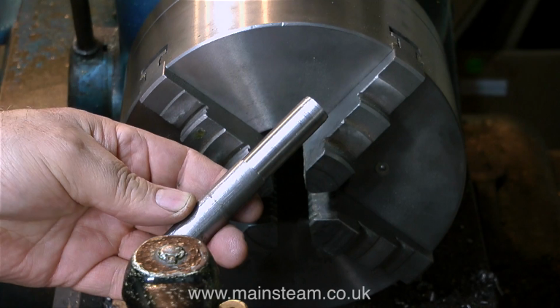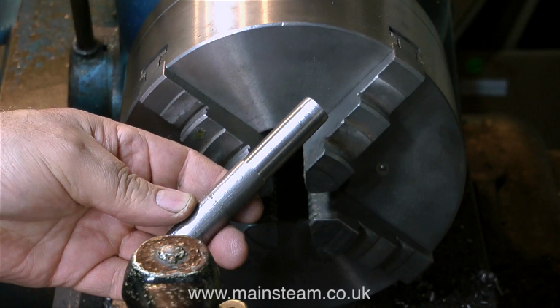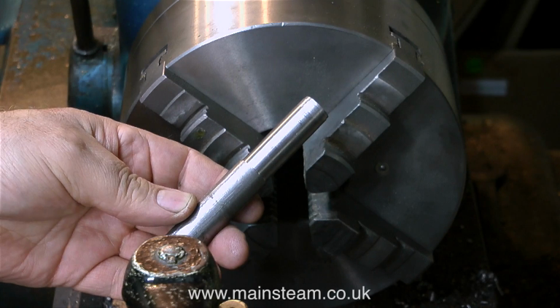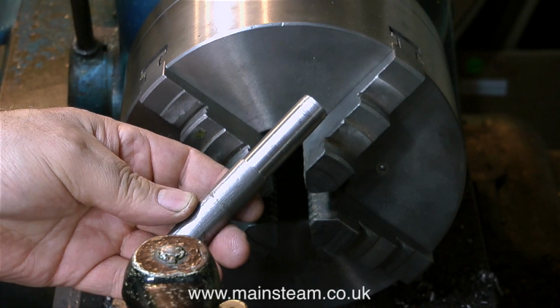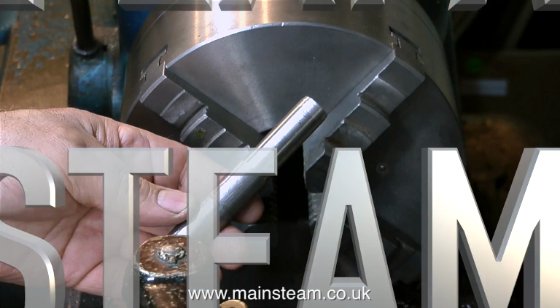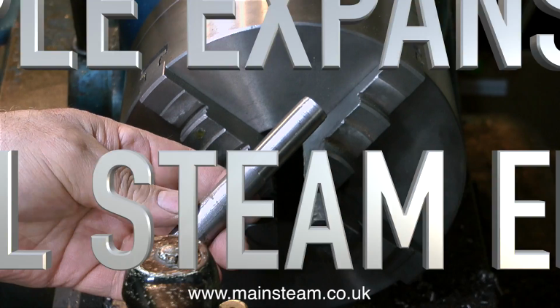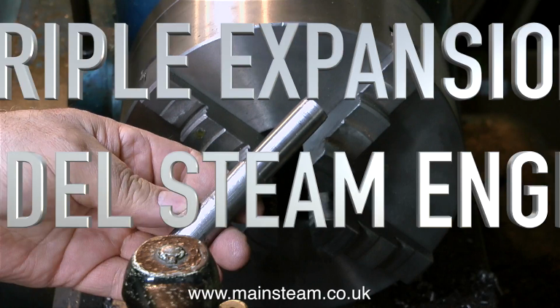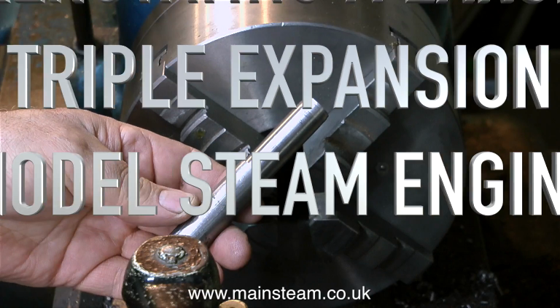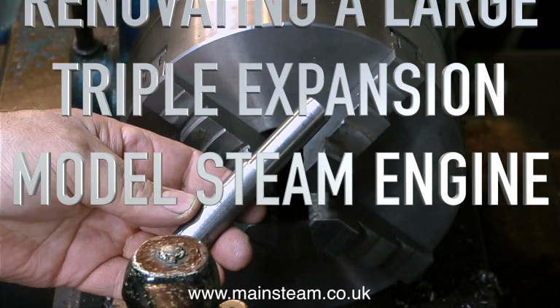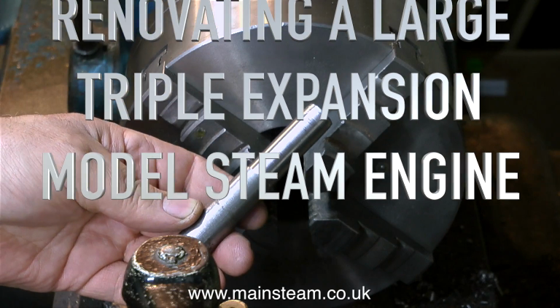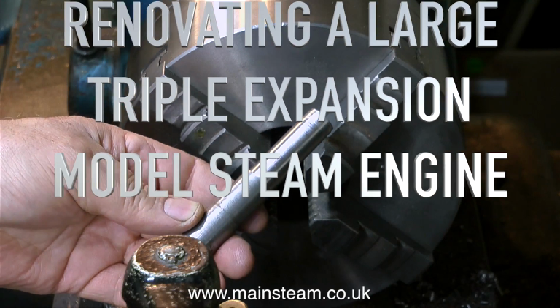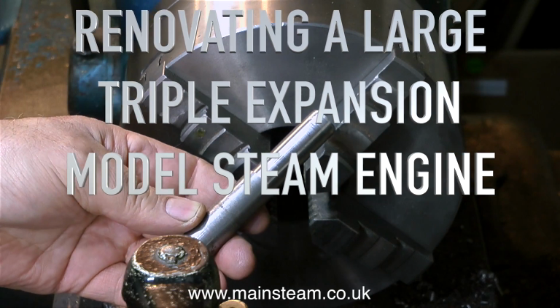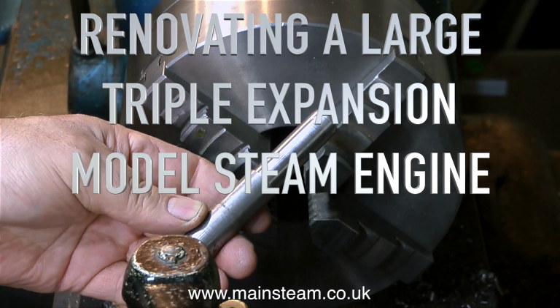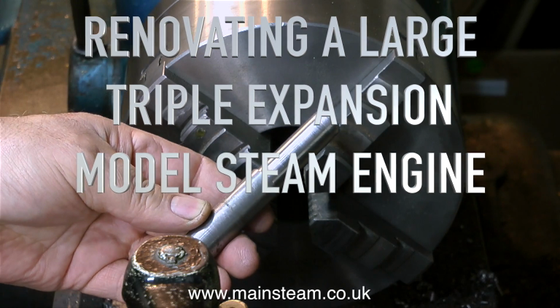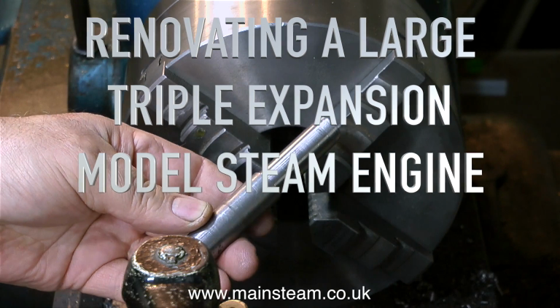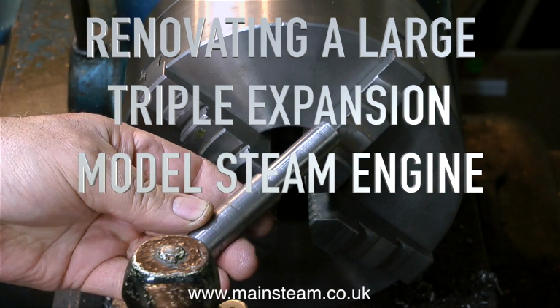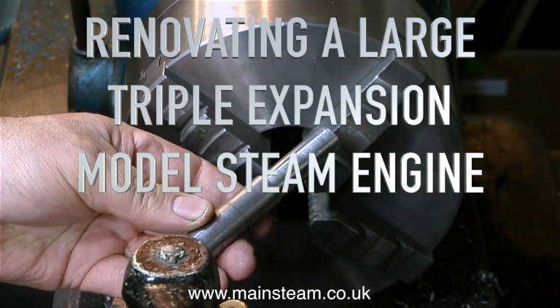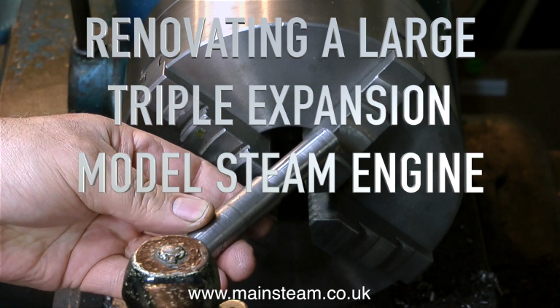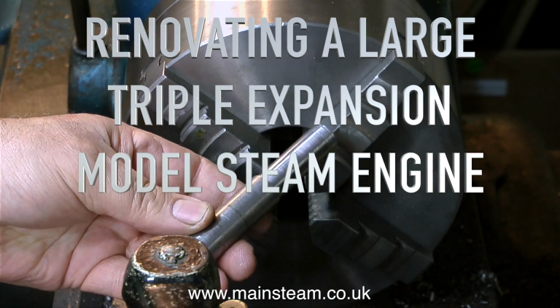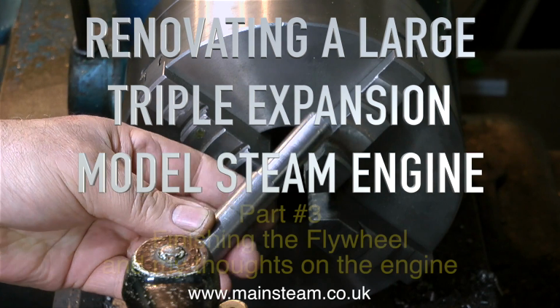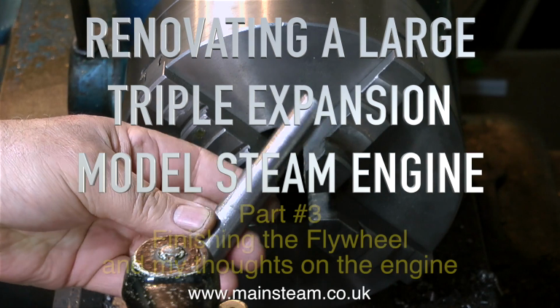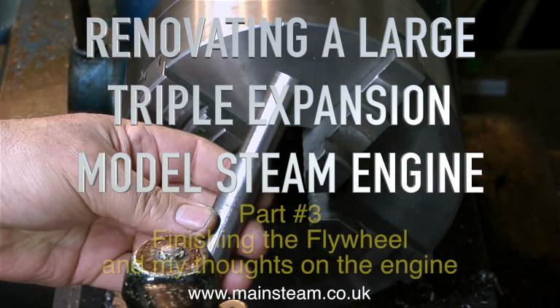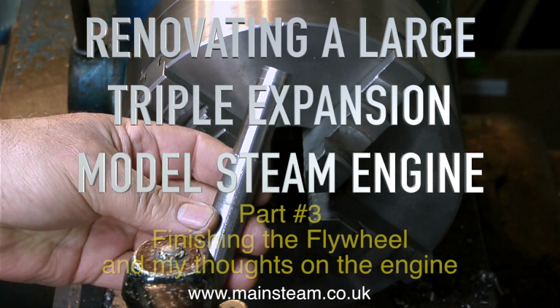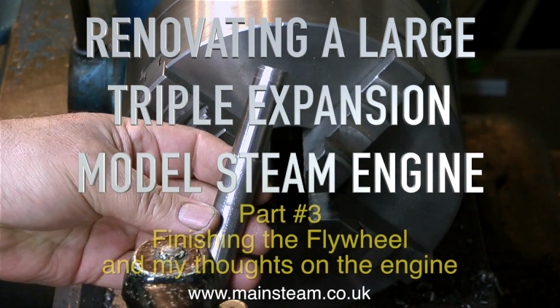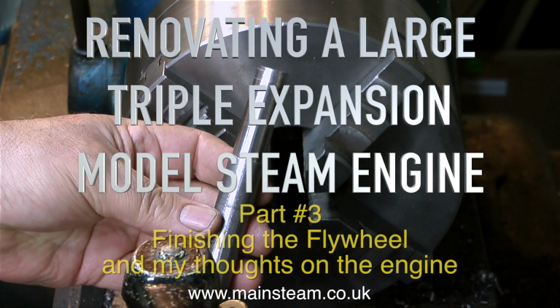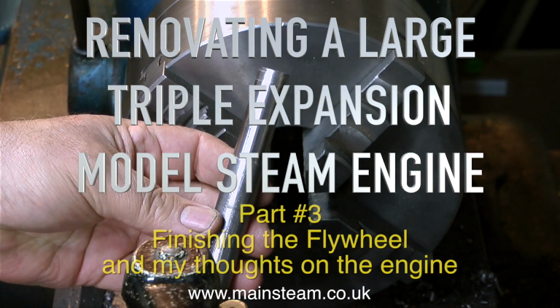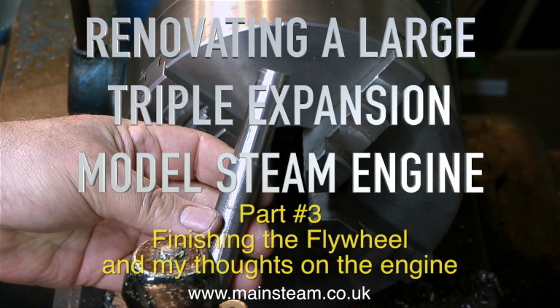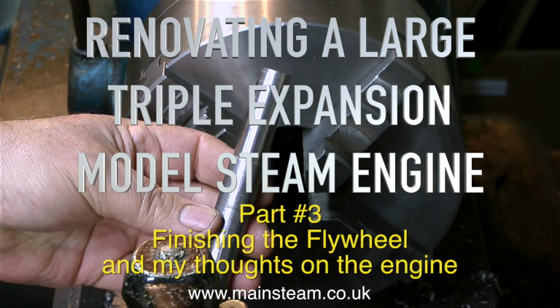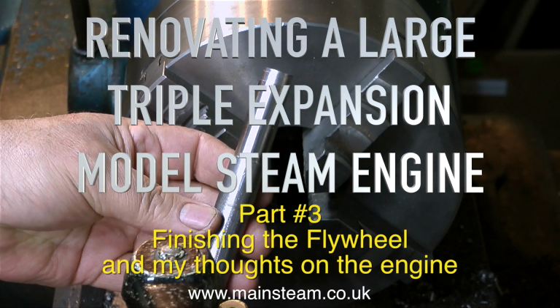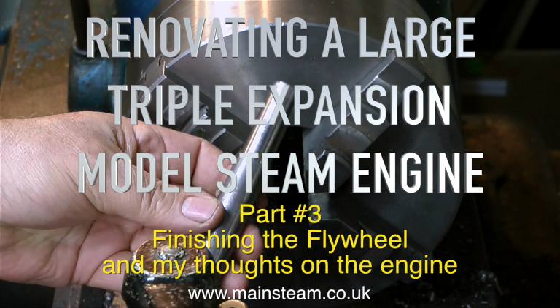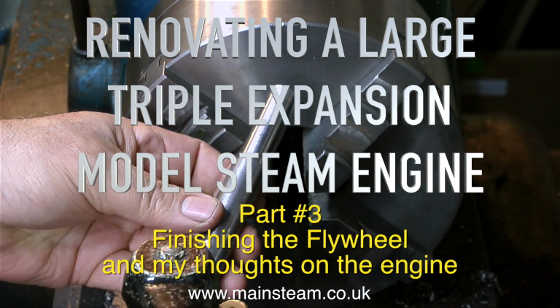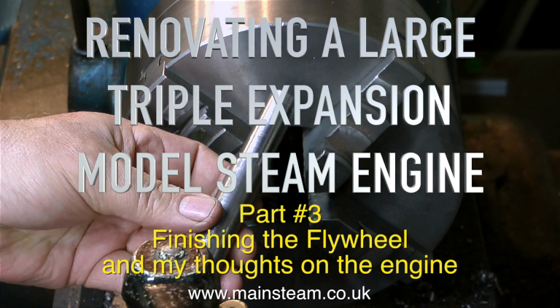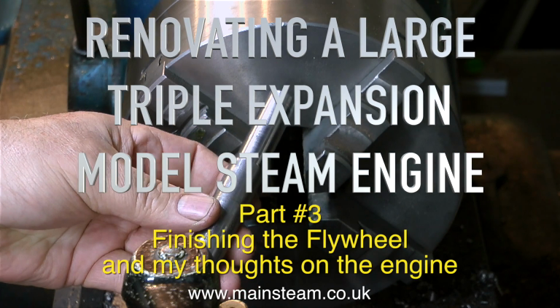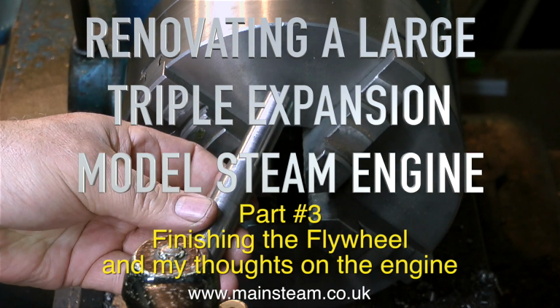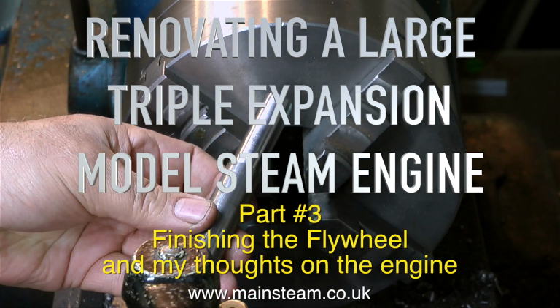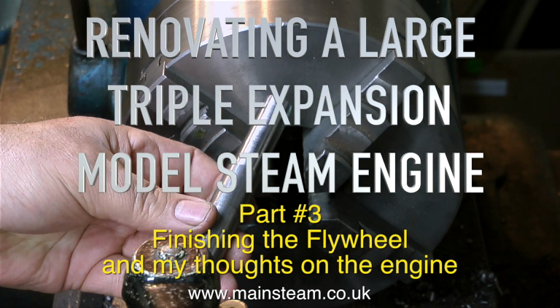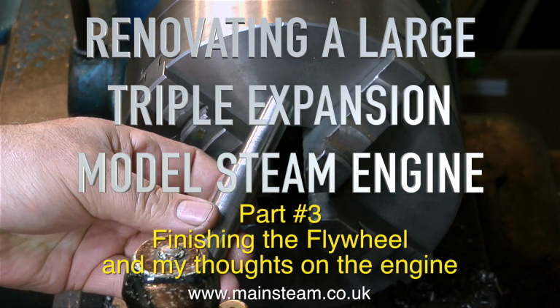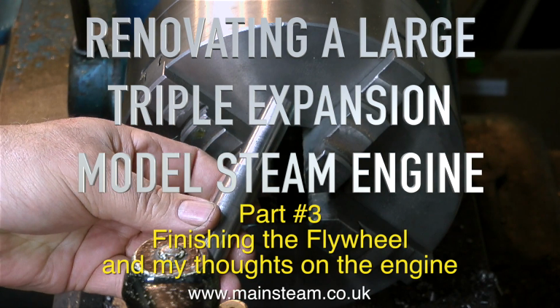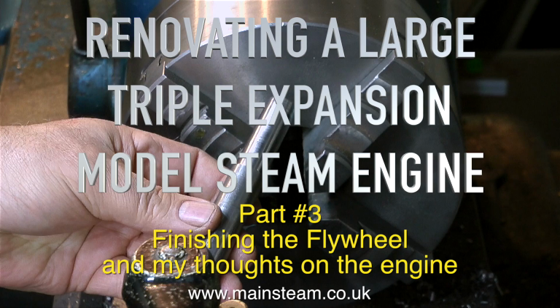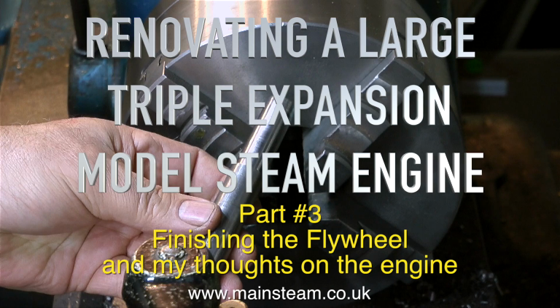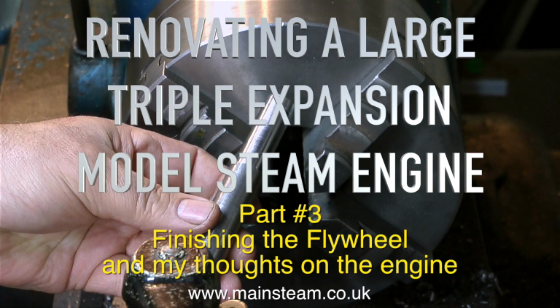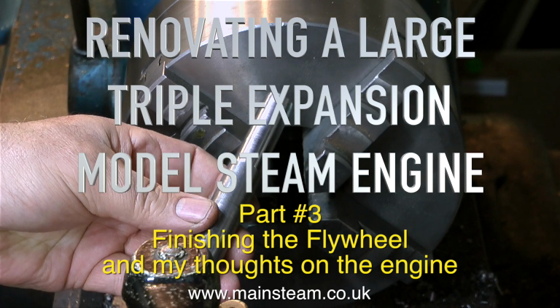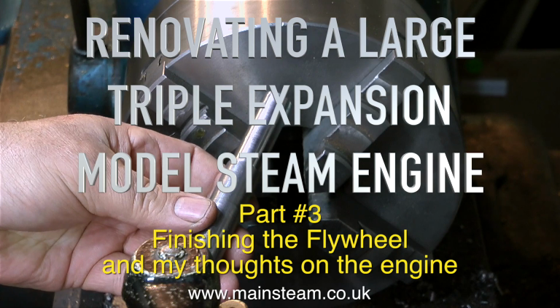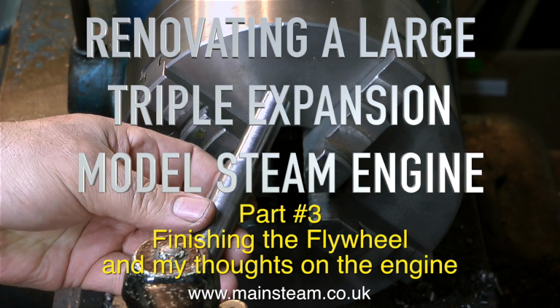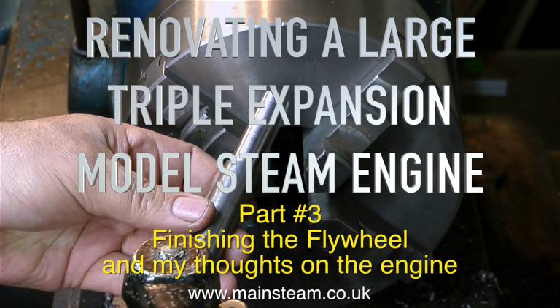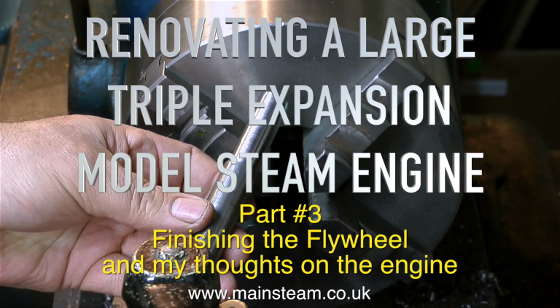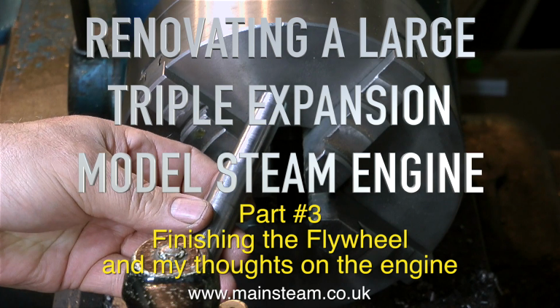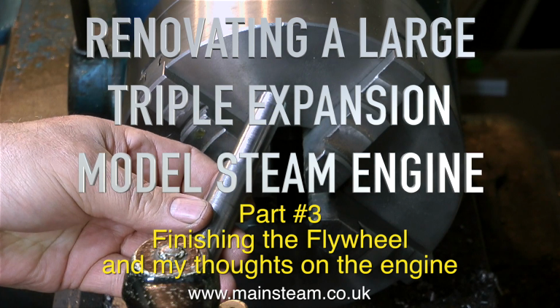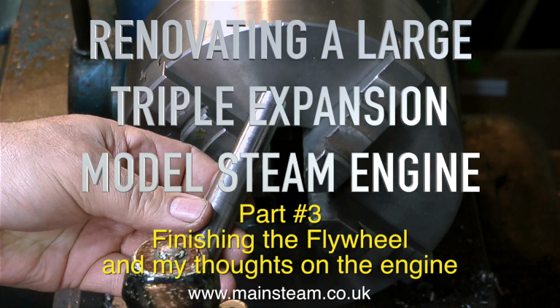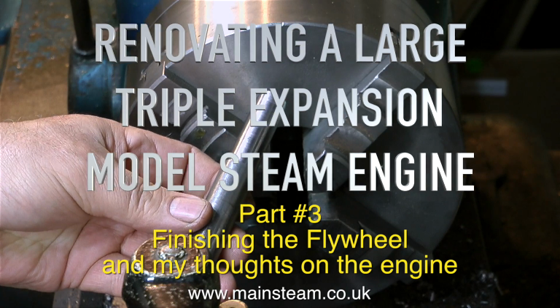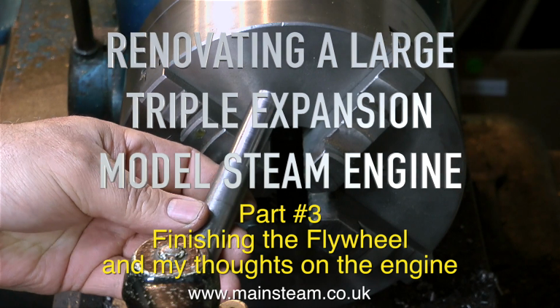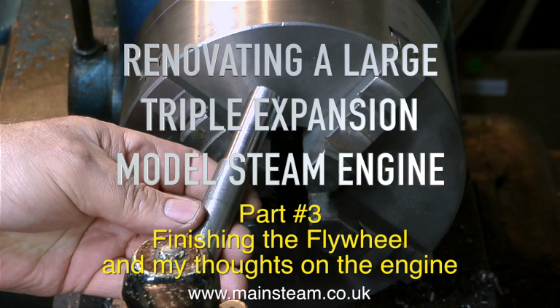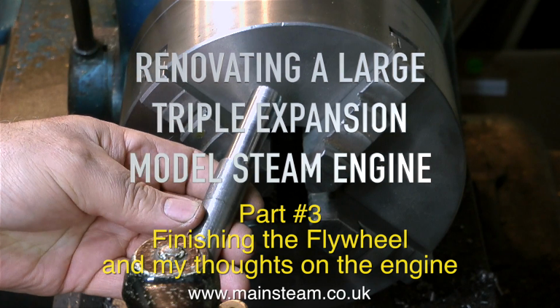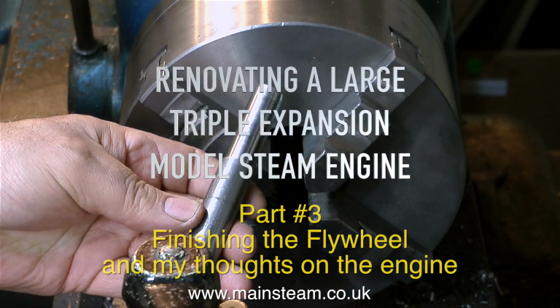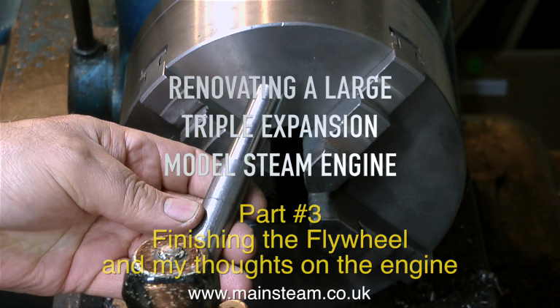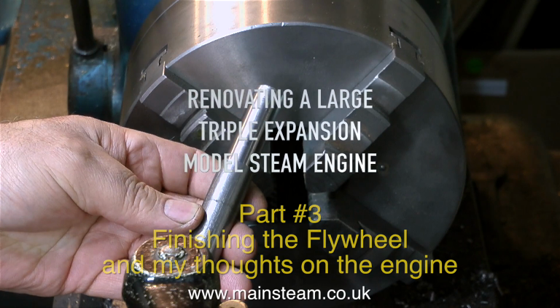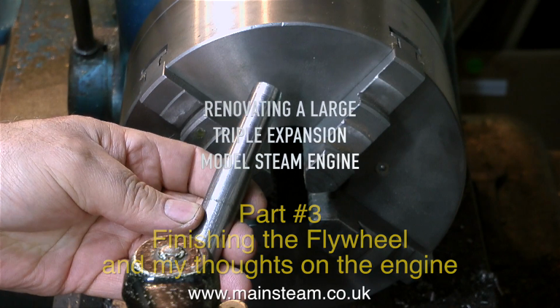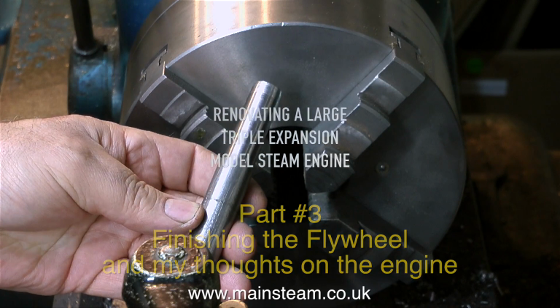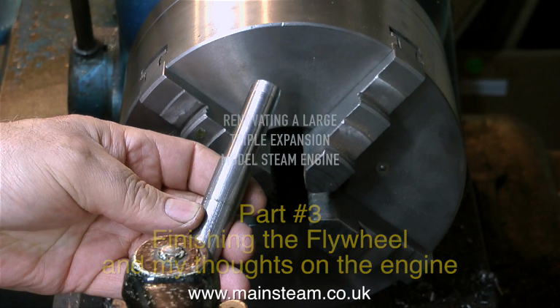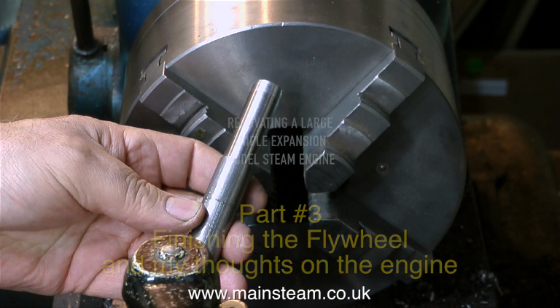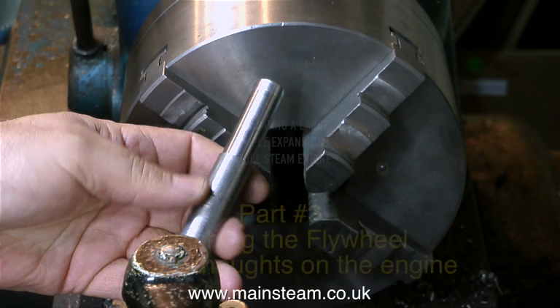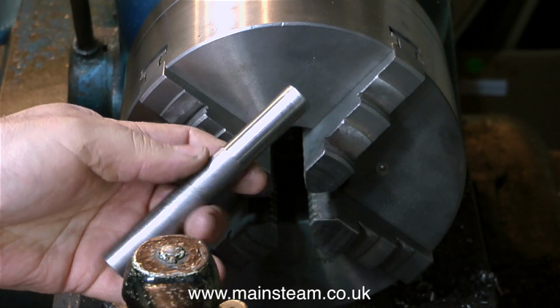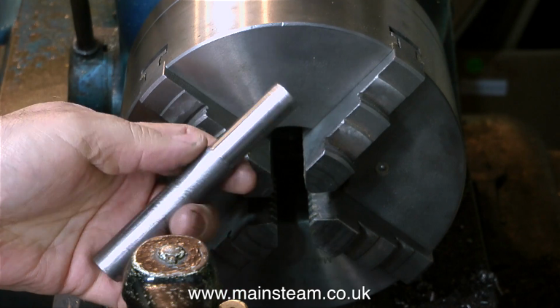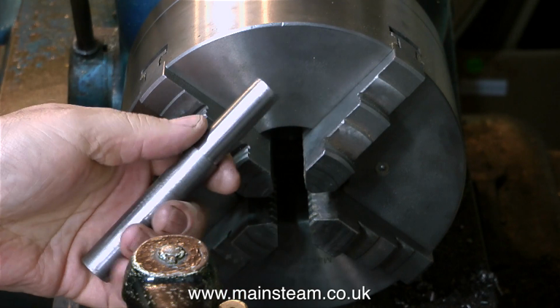Renovating a large triple expansion model steam engine, this is part 3, finishing the flywheel and my thoughts on the engine.